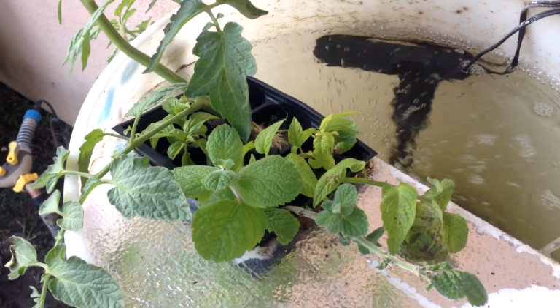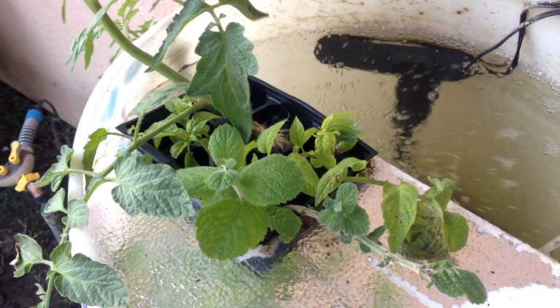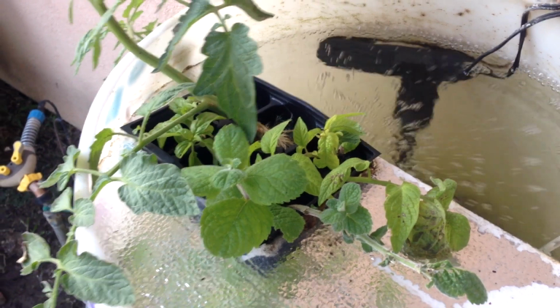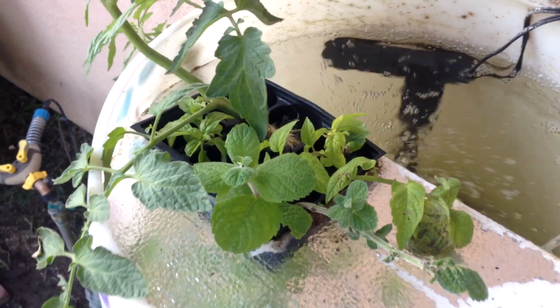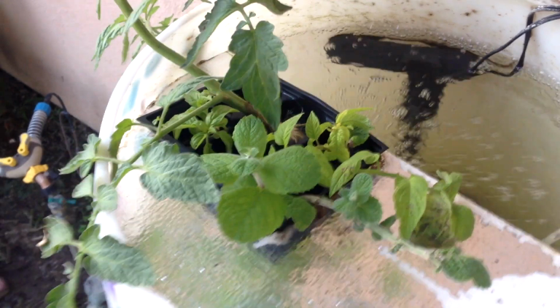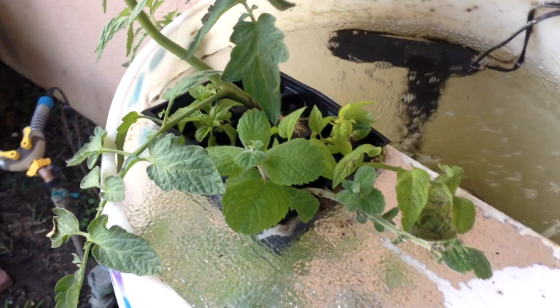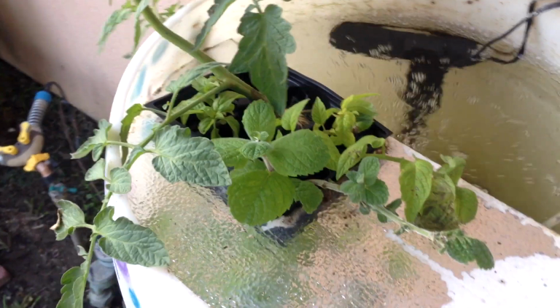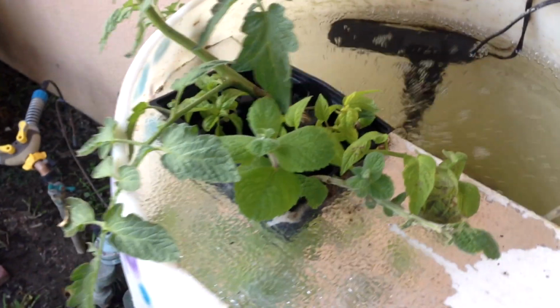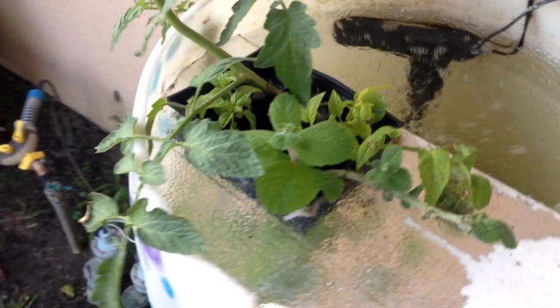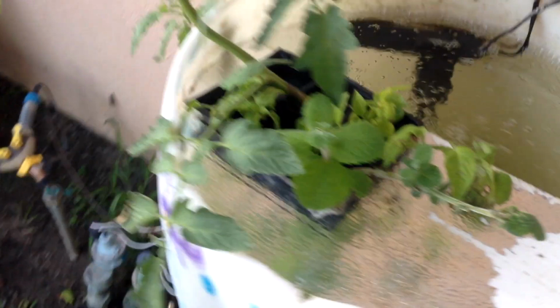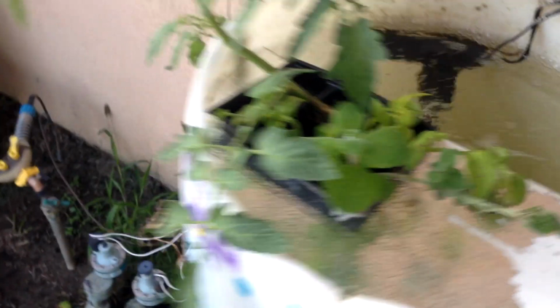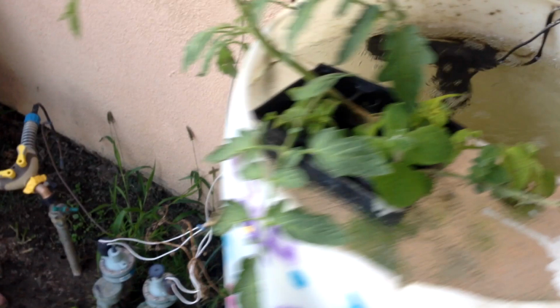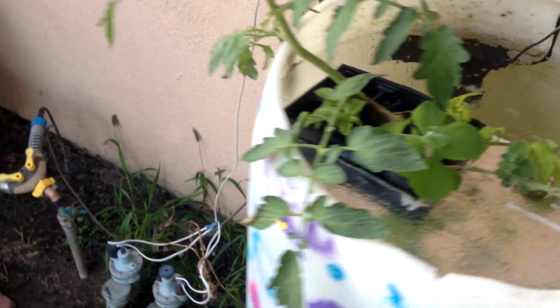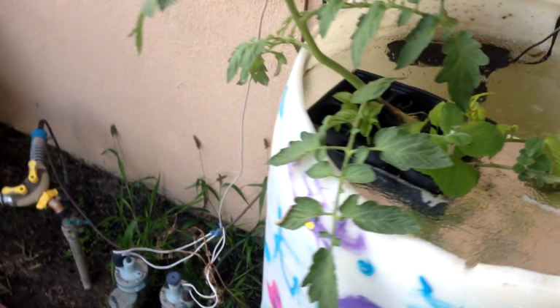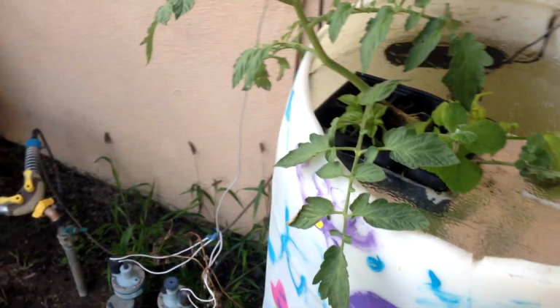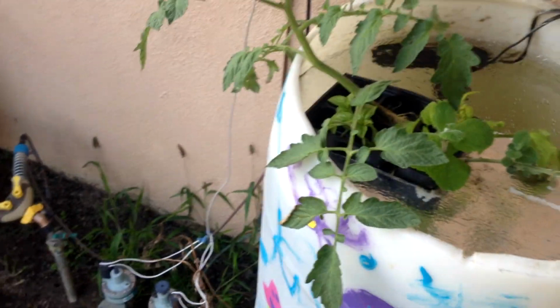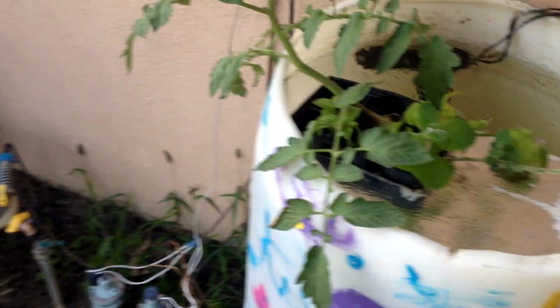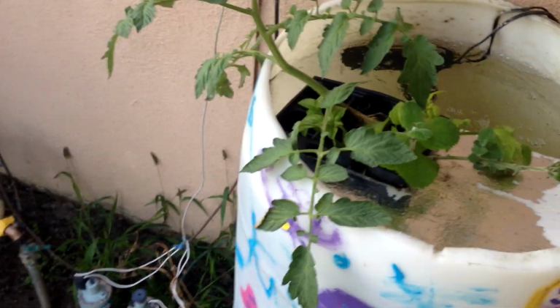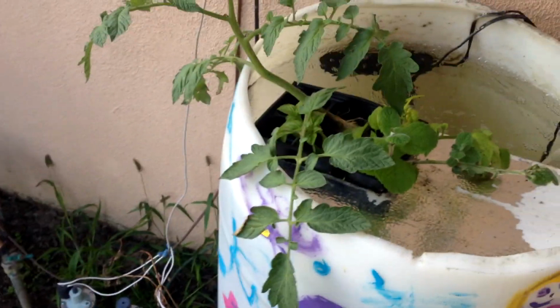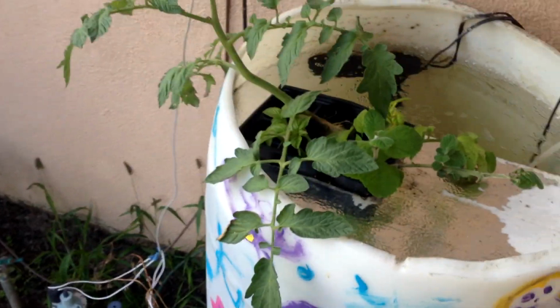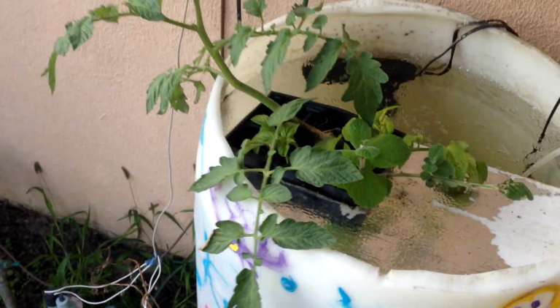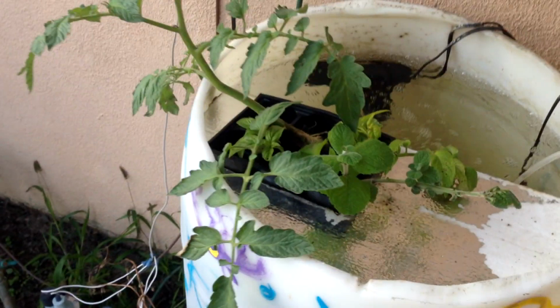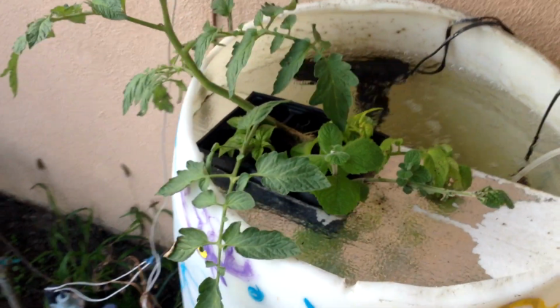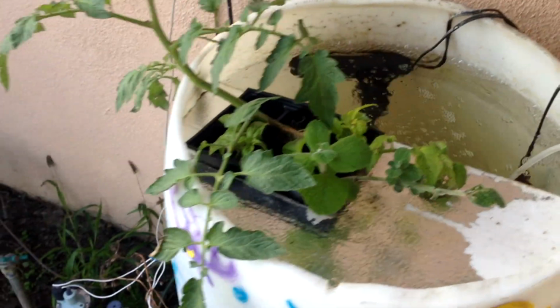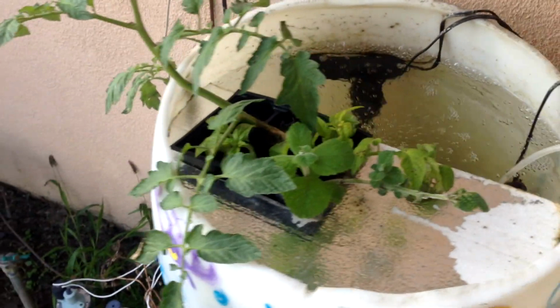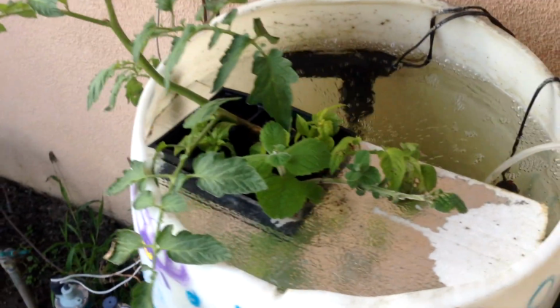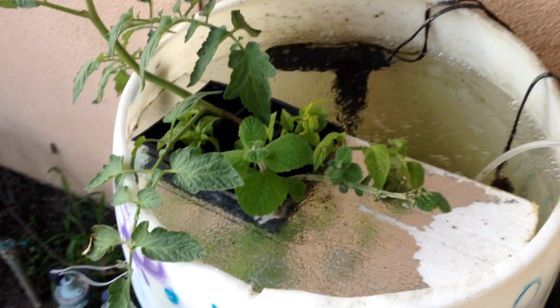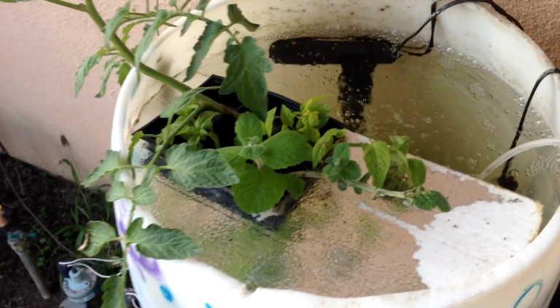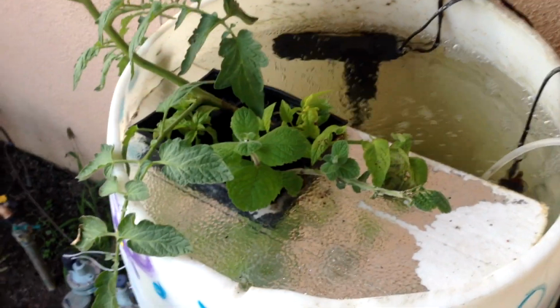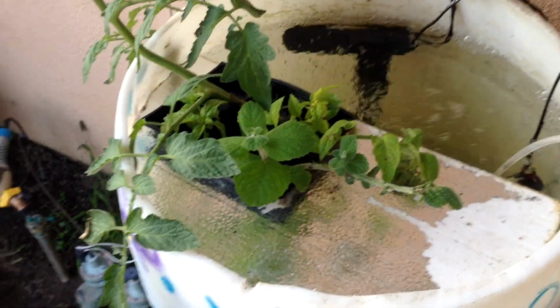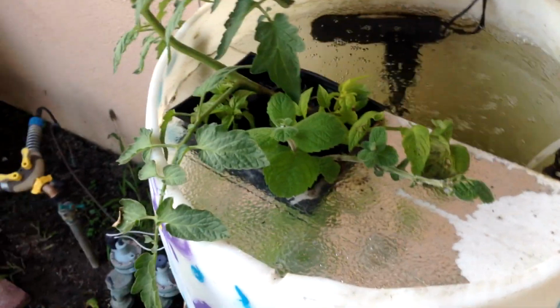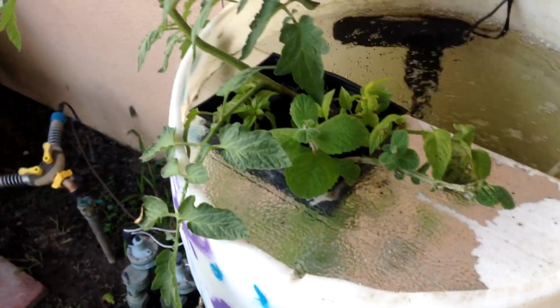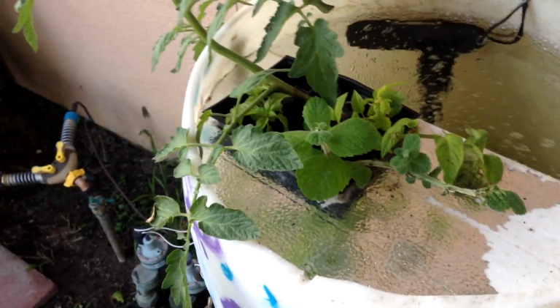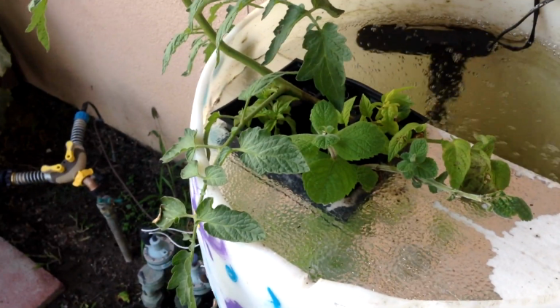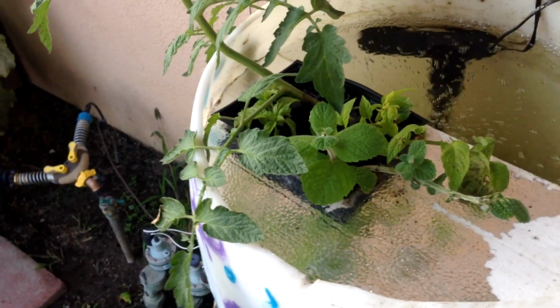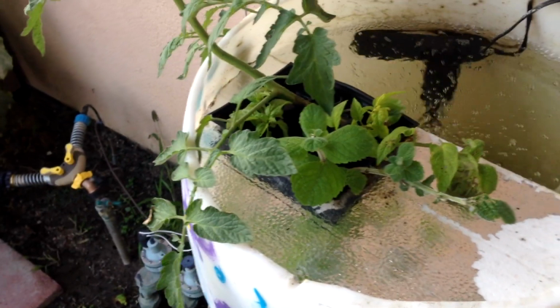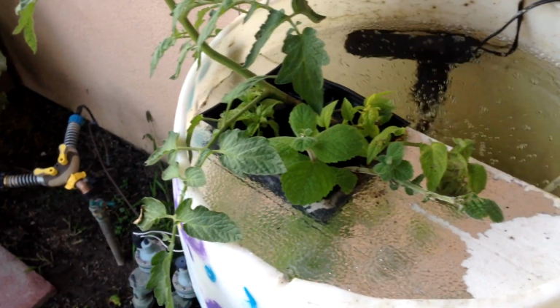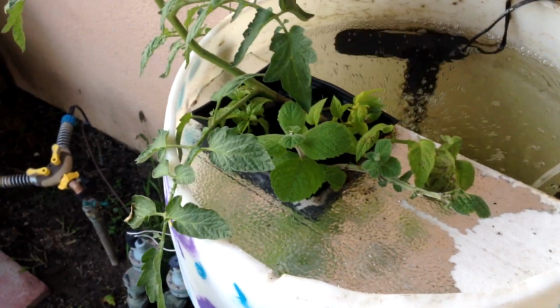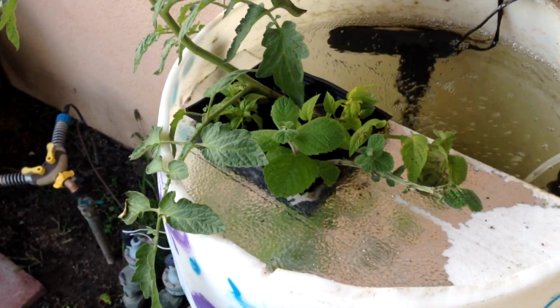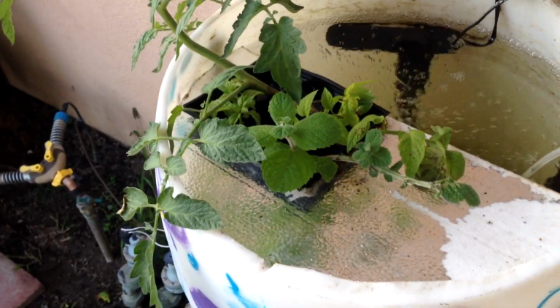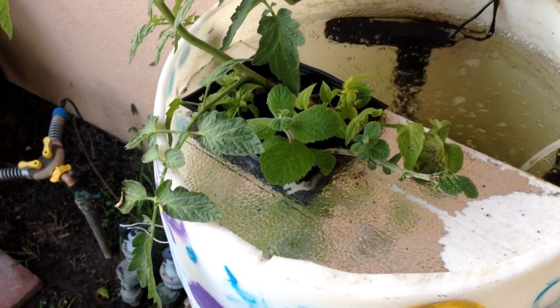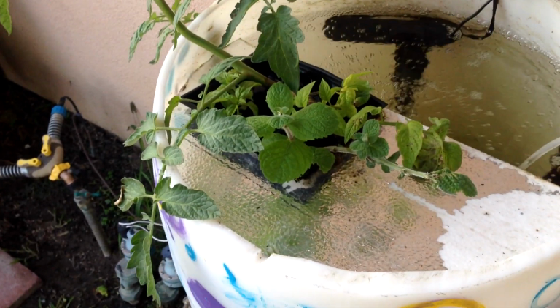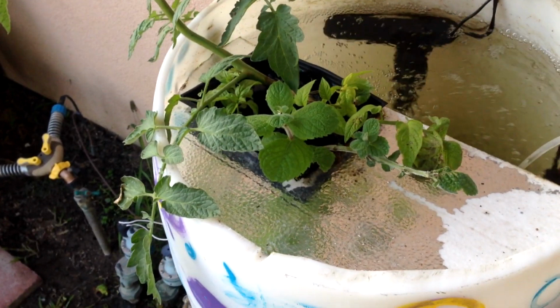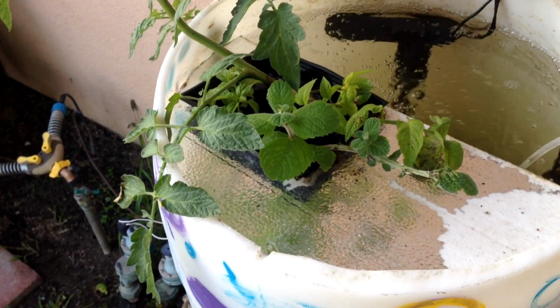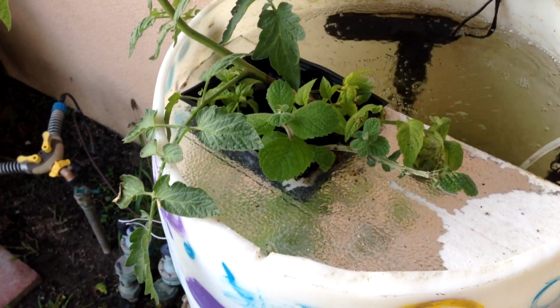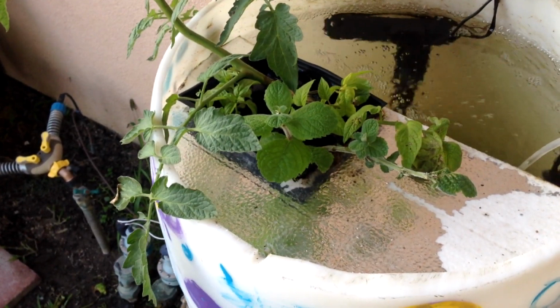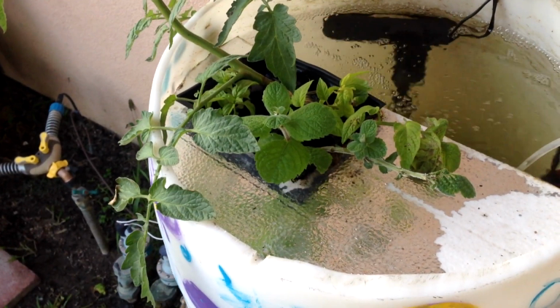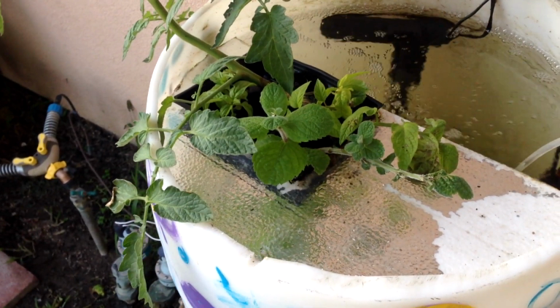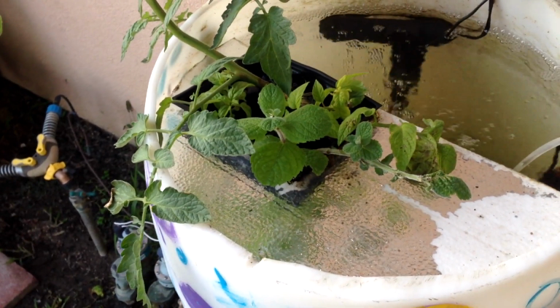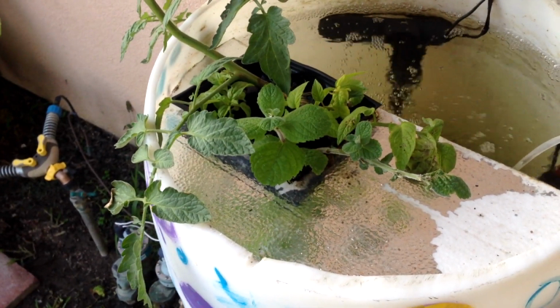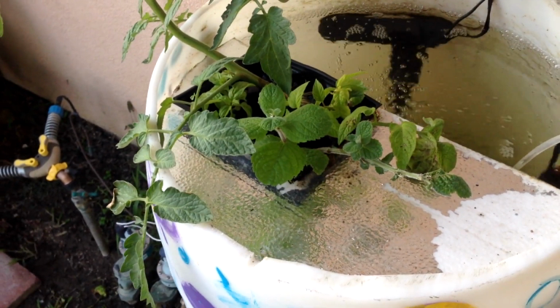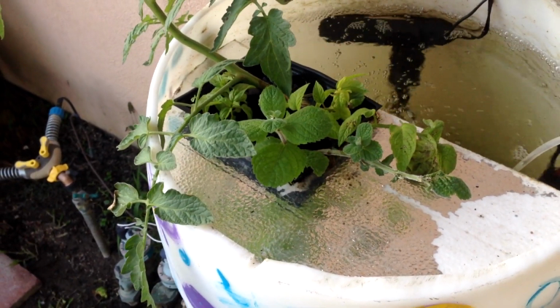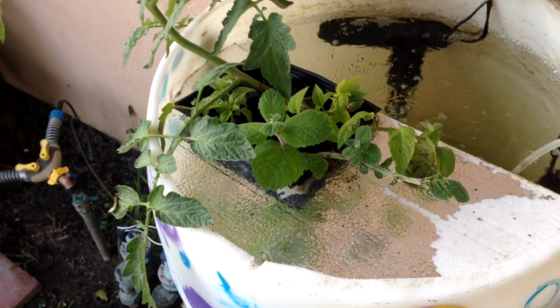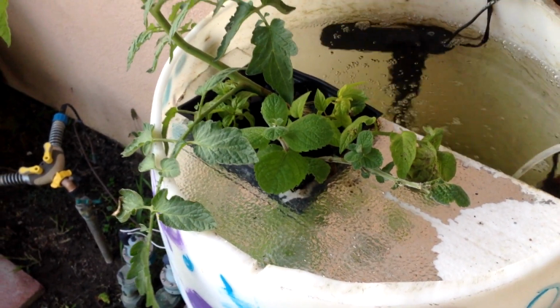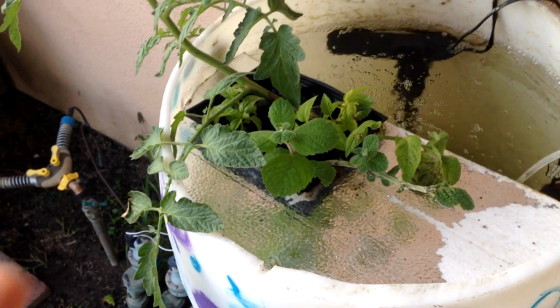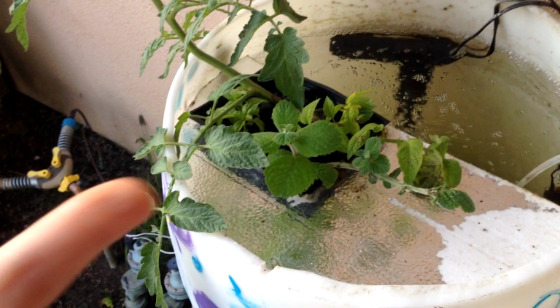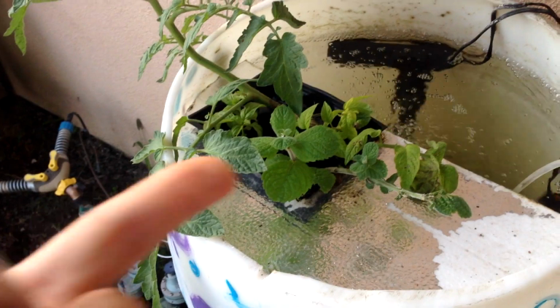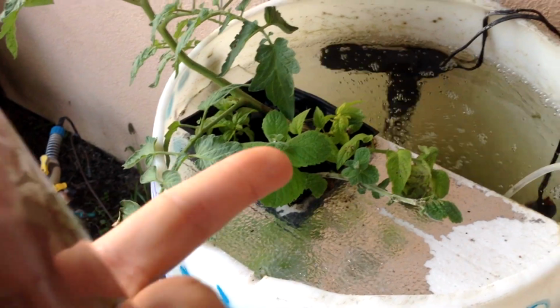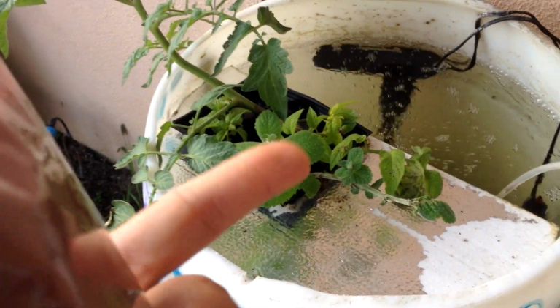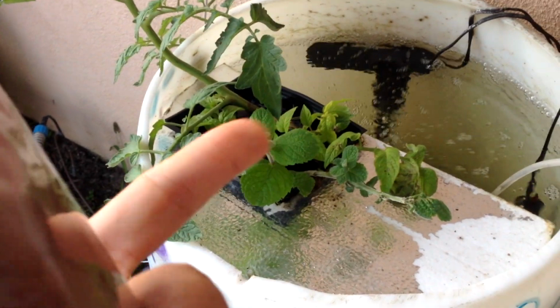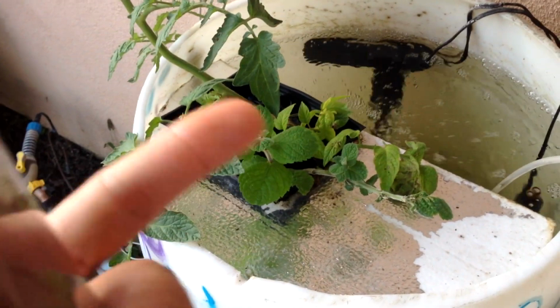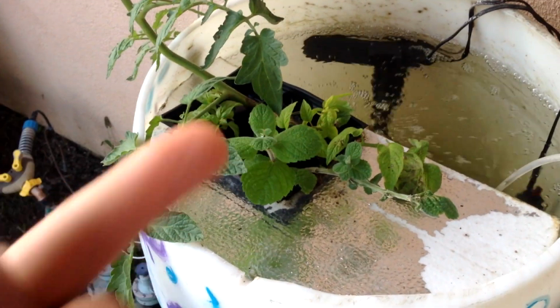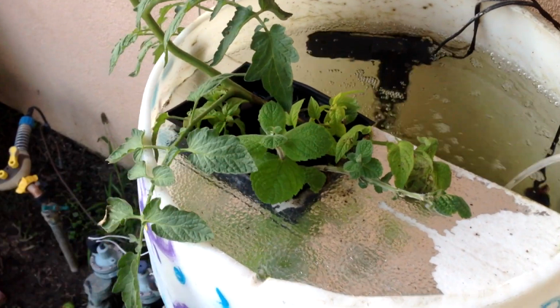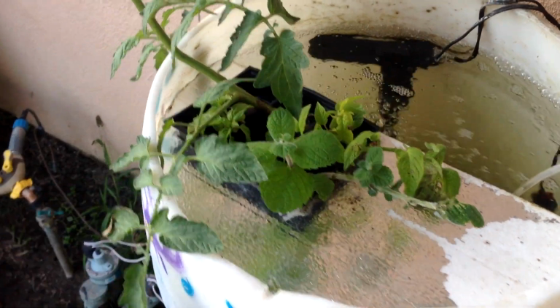Hey everyone, Matt here from Home Farm Ideas, and today I wanted to do a little update on my aquaponic testing.